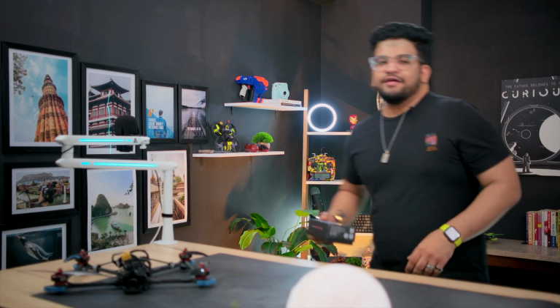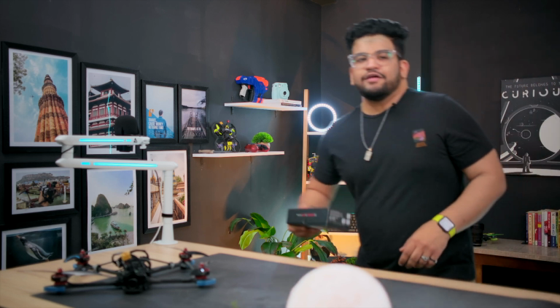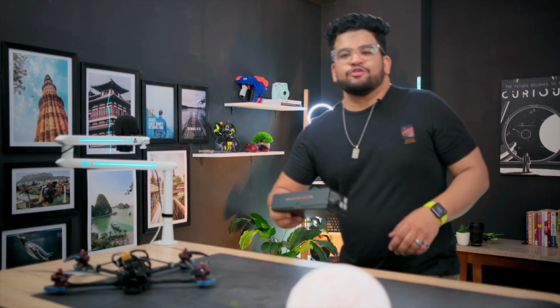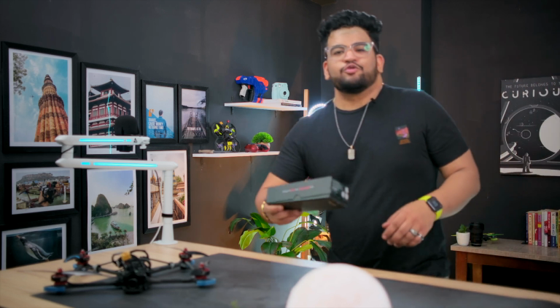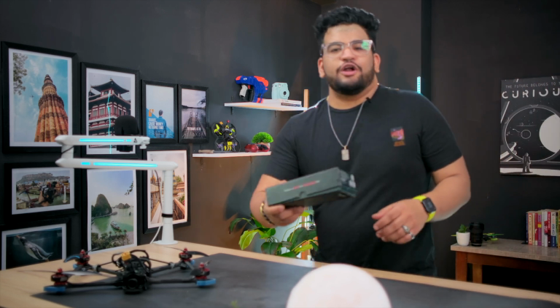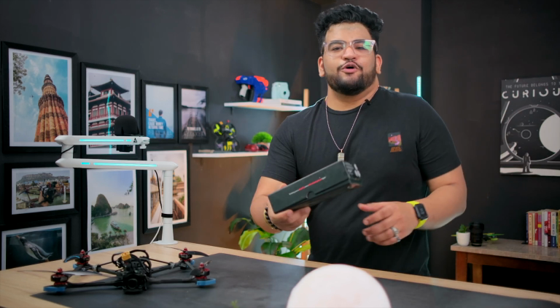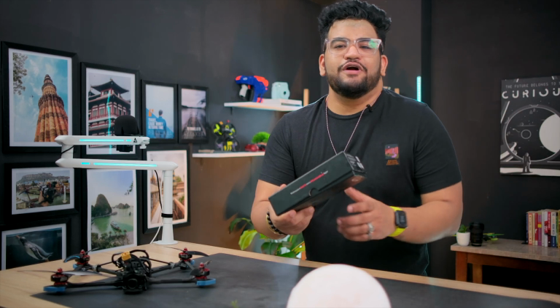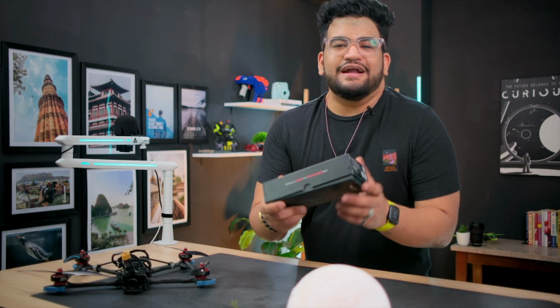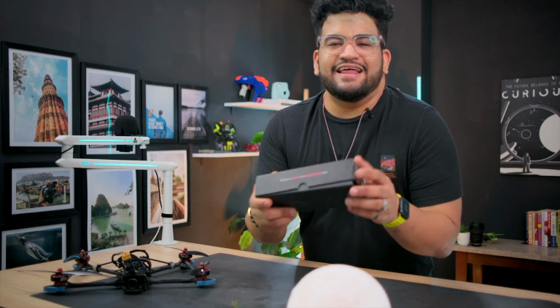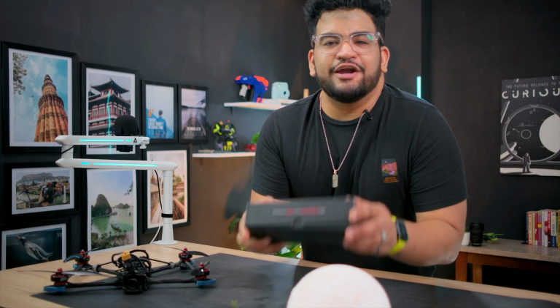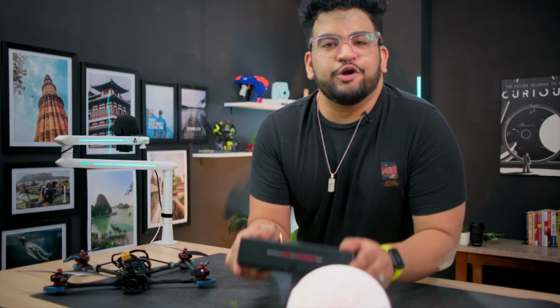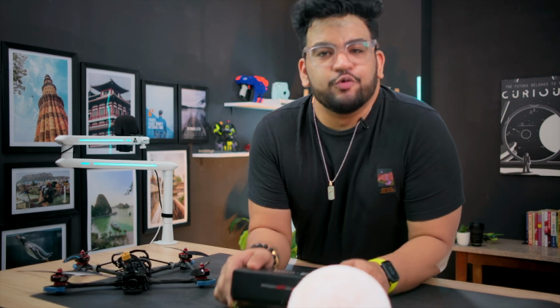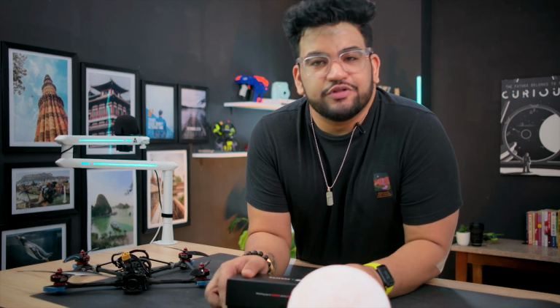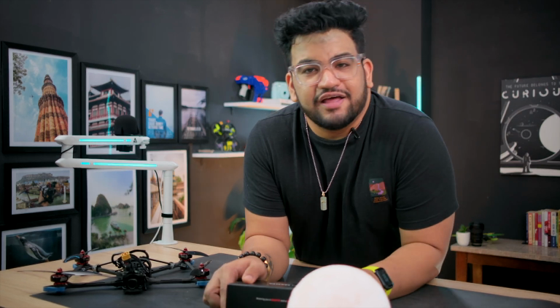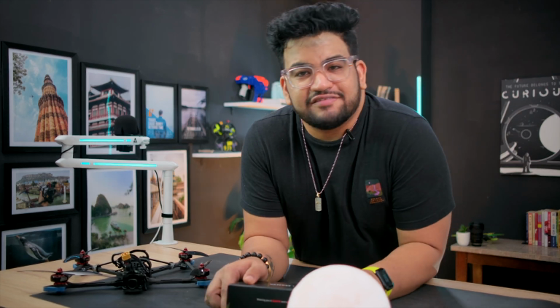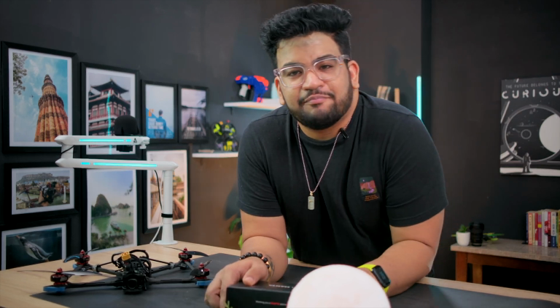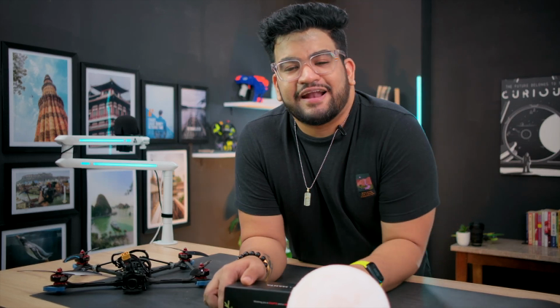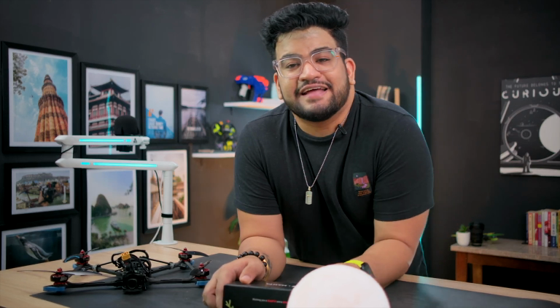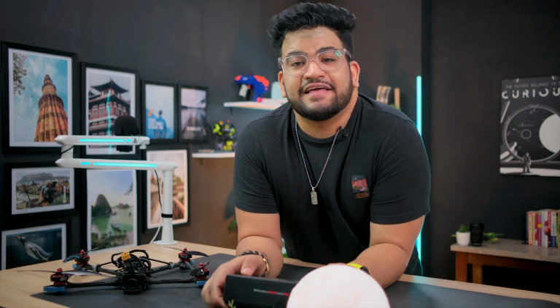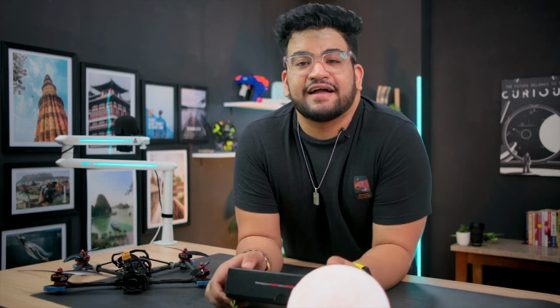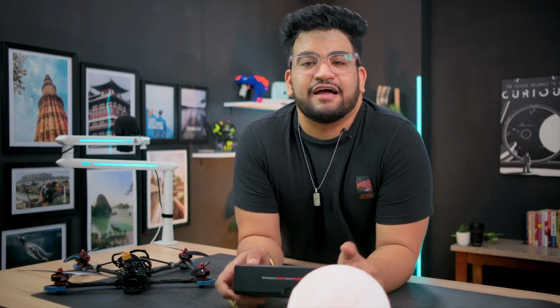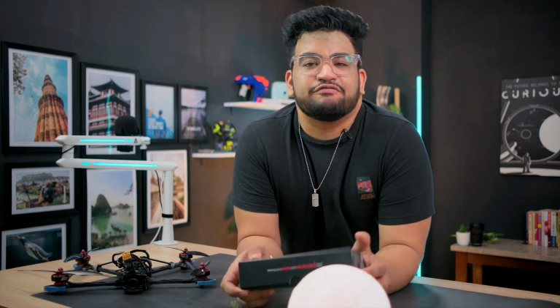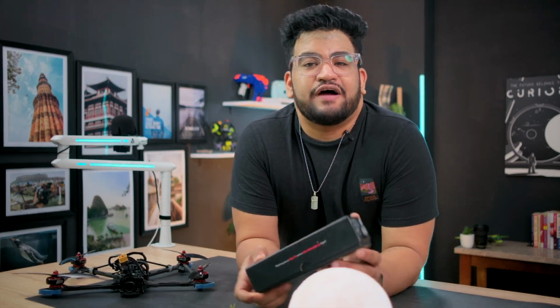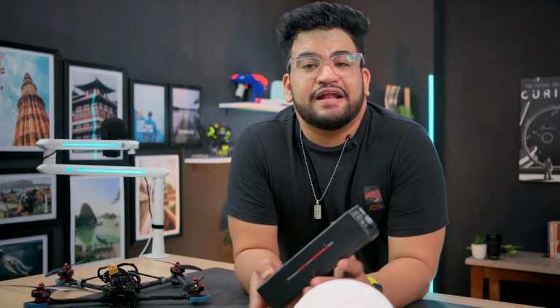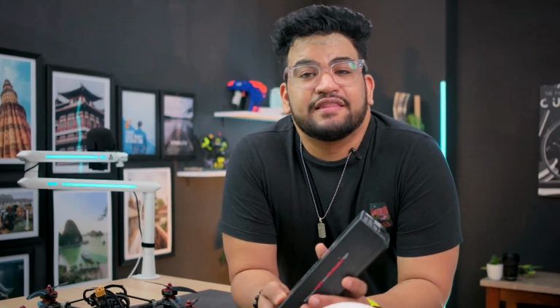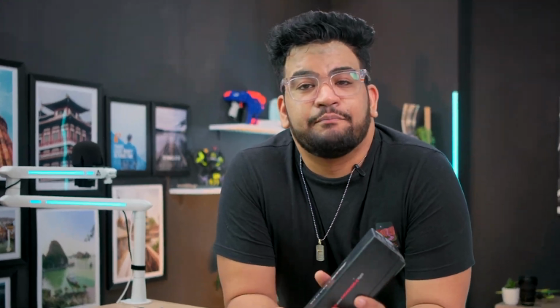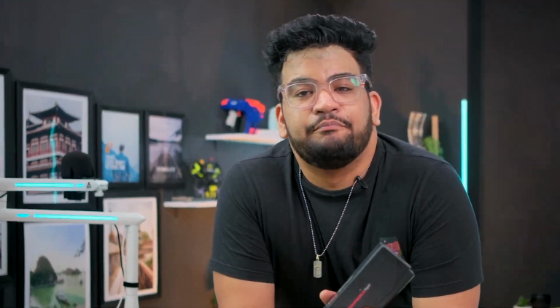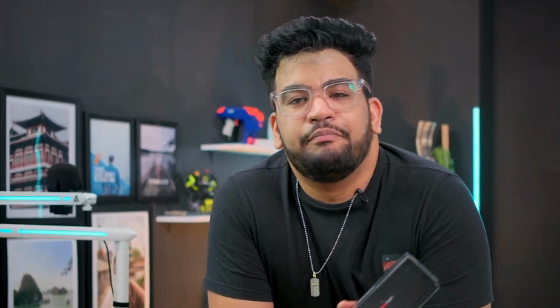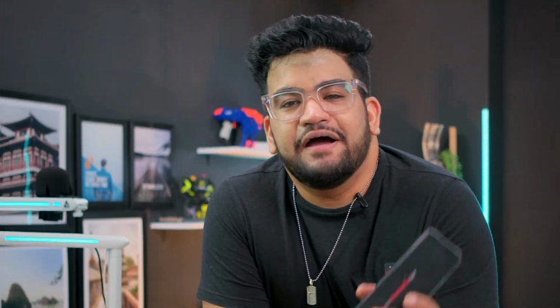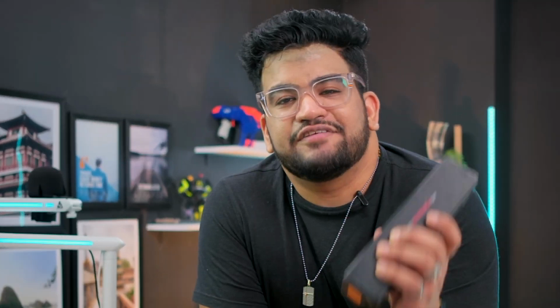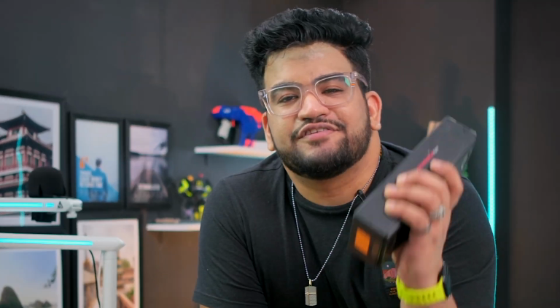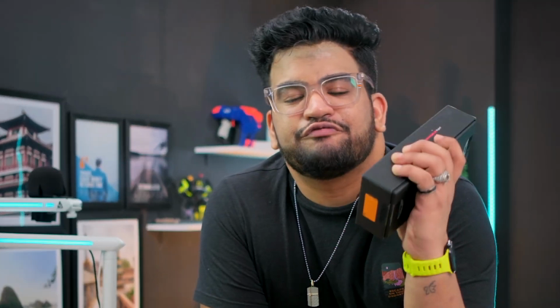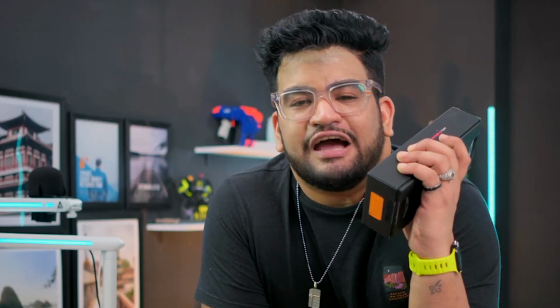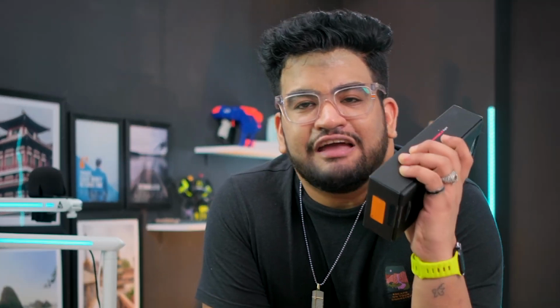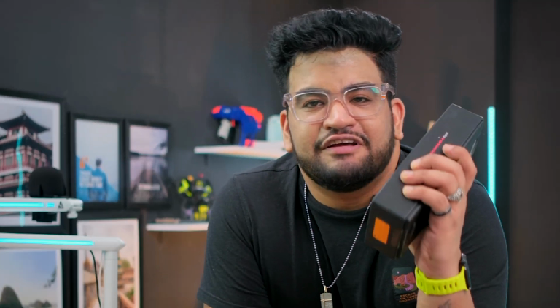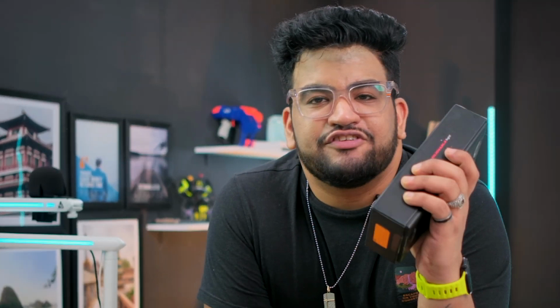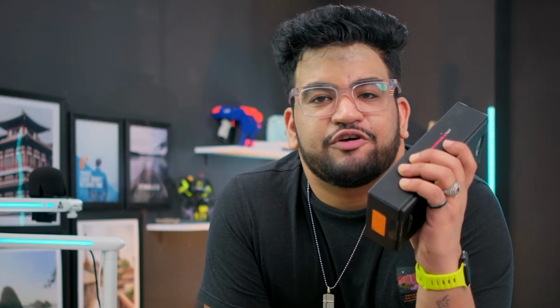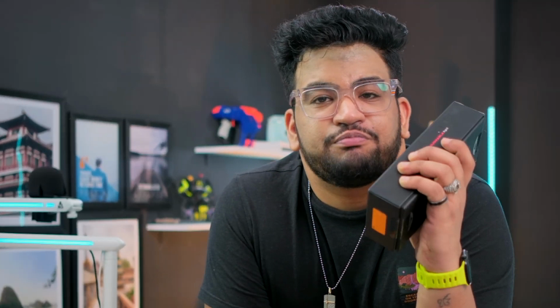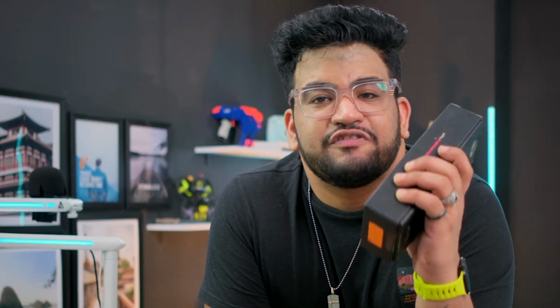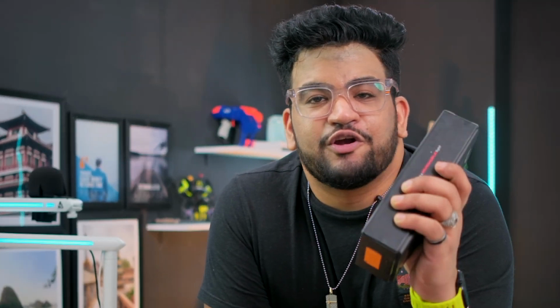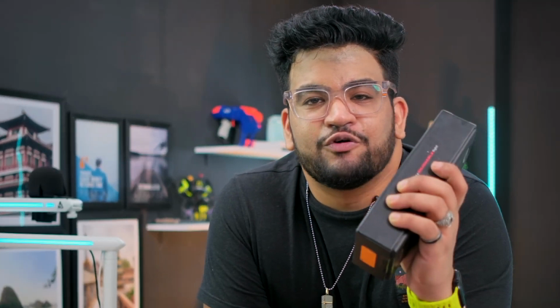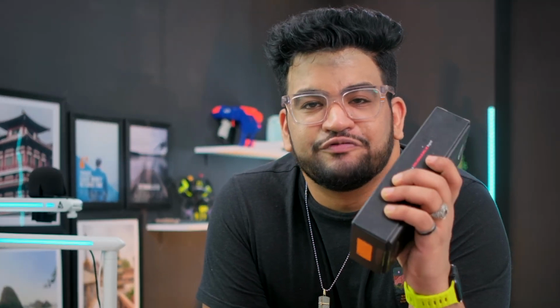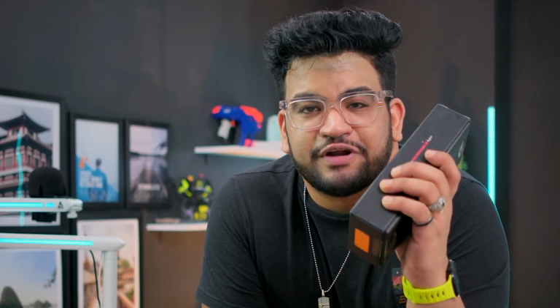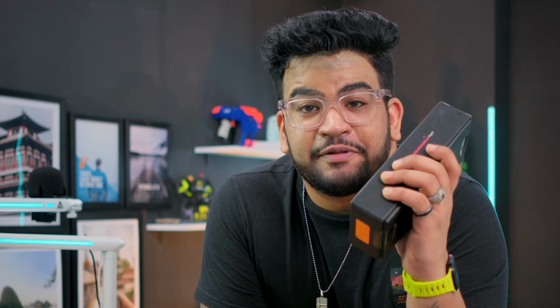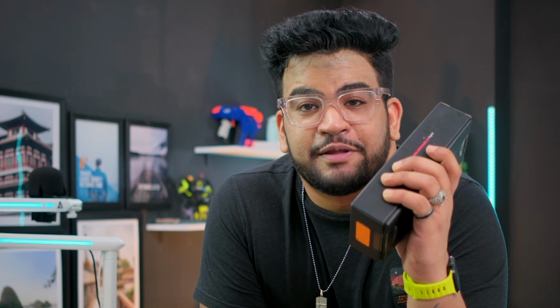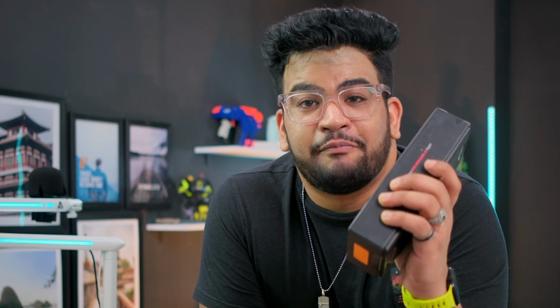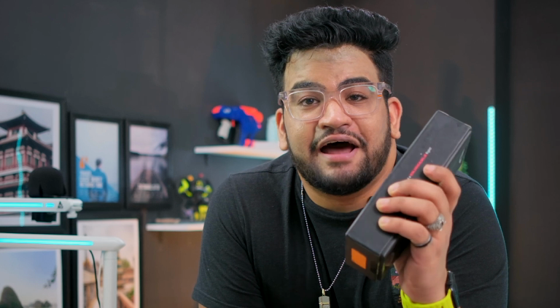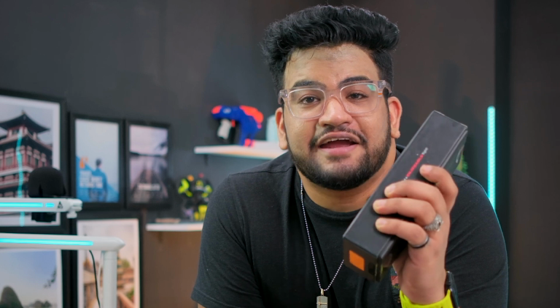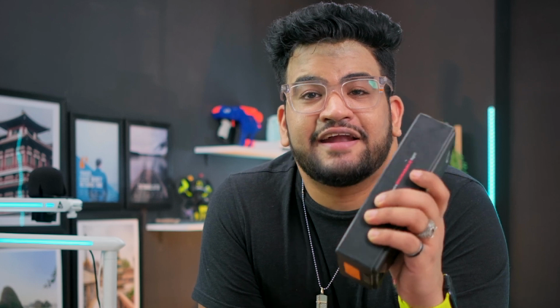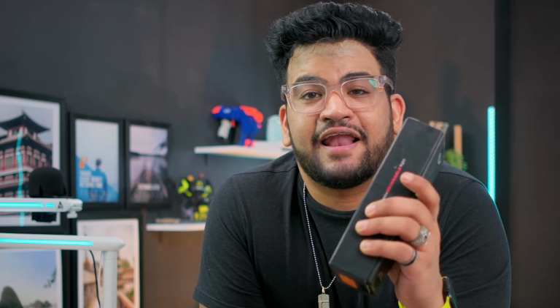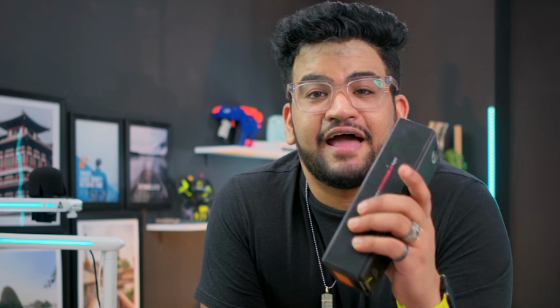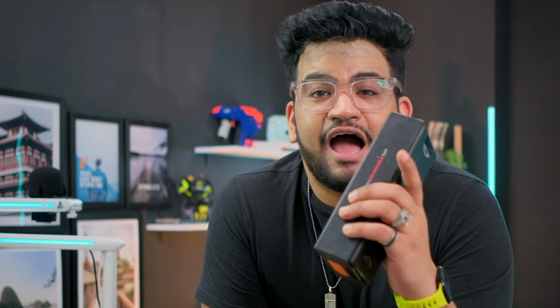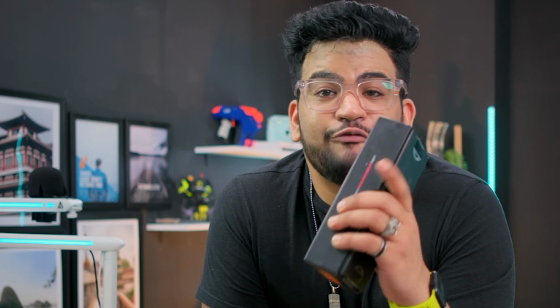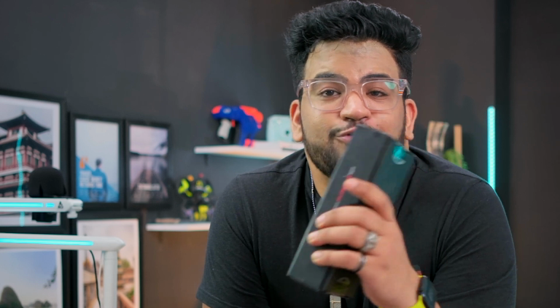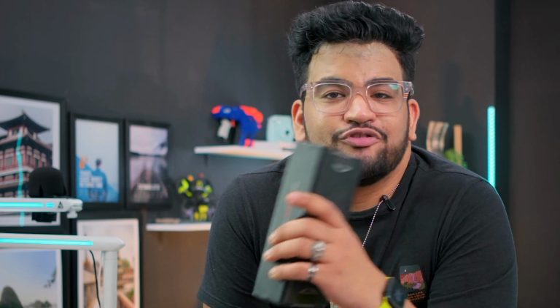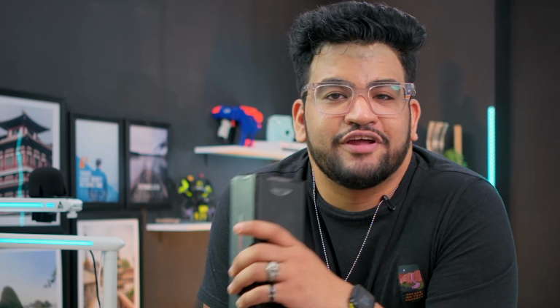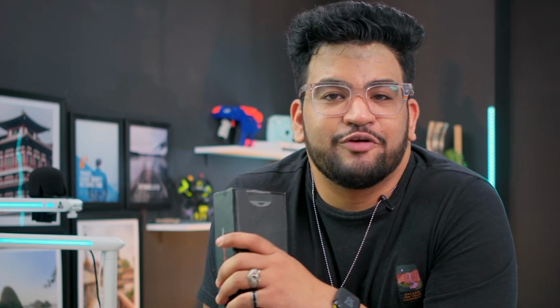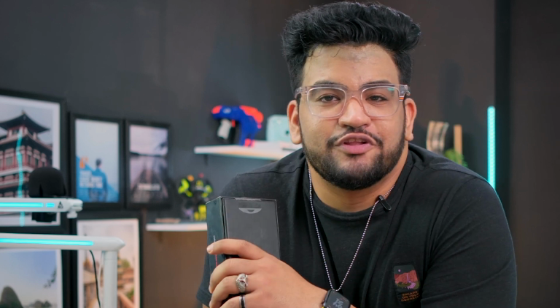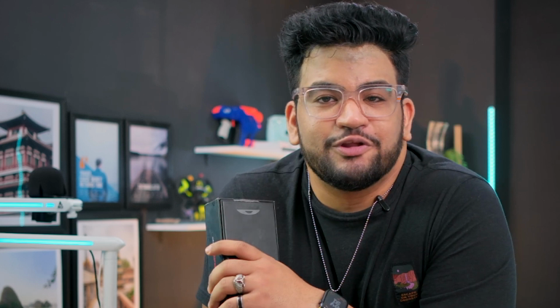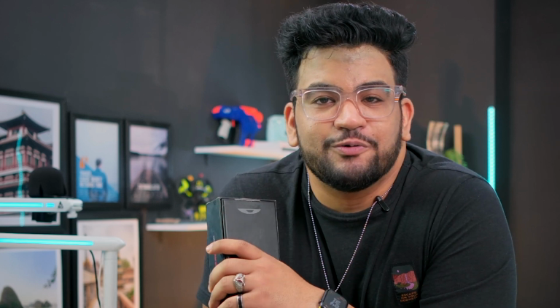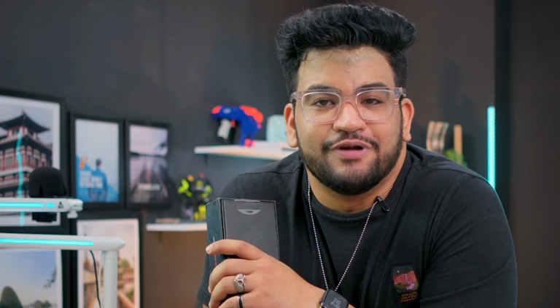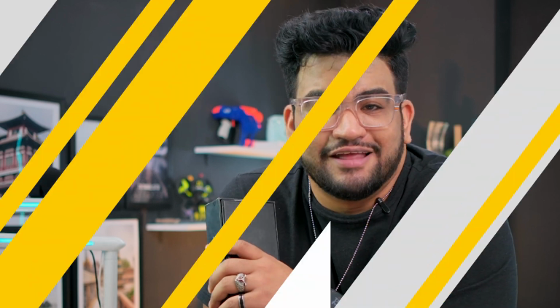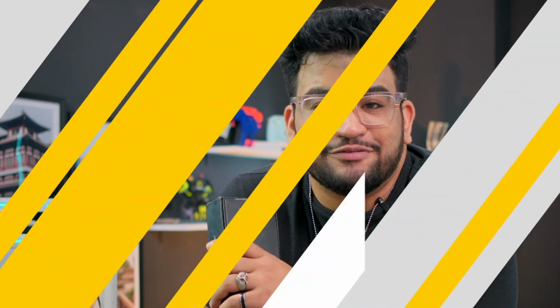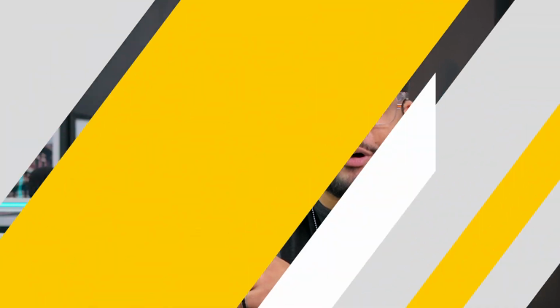I don't really do this, but I think I found the best 5-inch FPV drone frame in the market and I have to share it with you. Let's go.